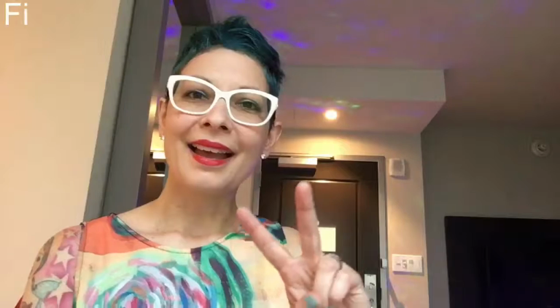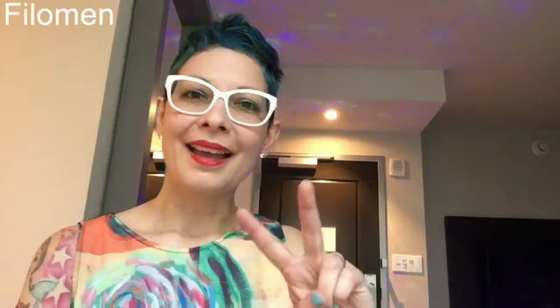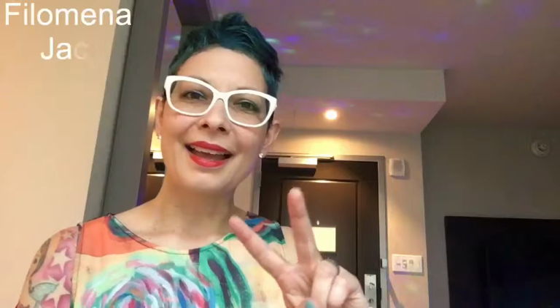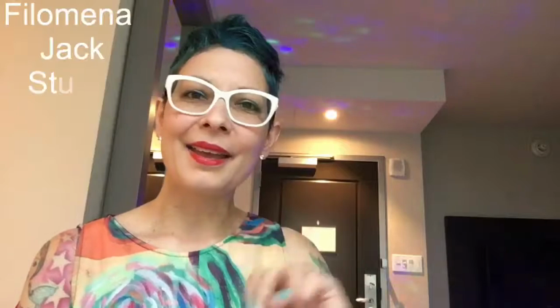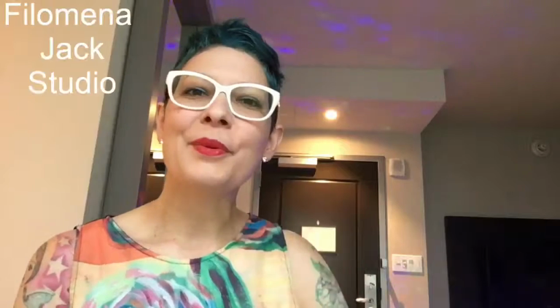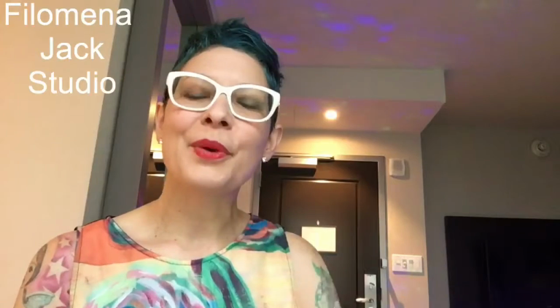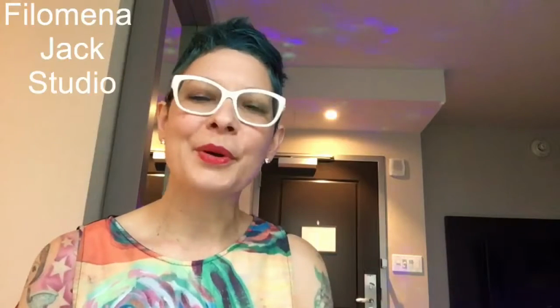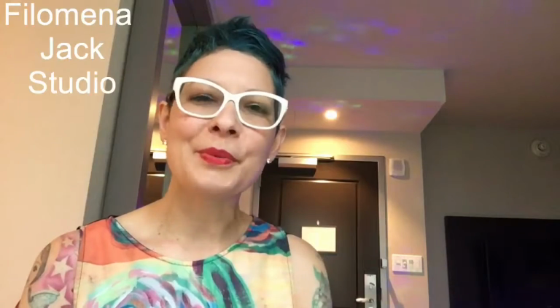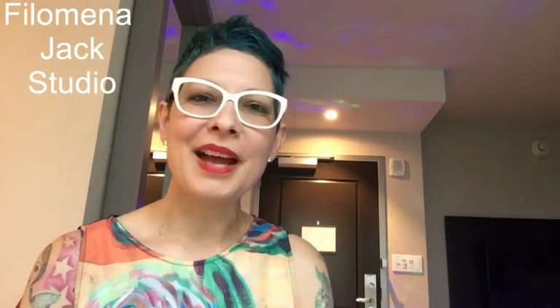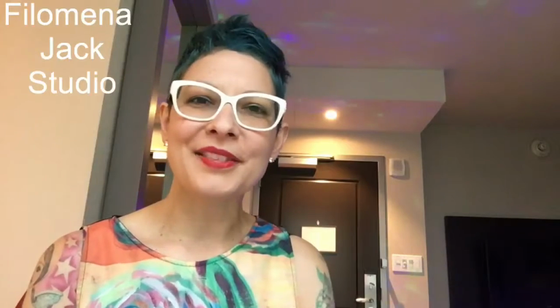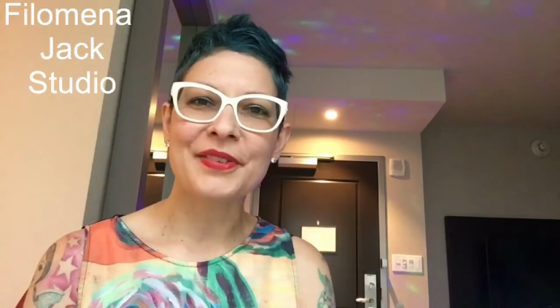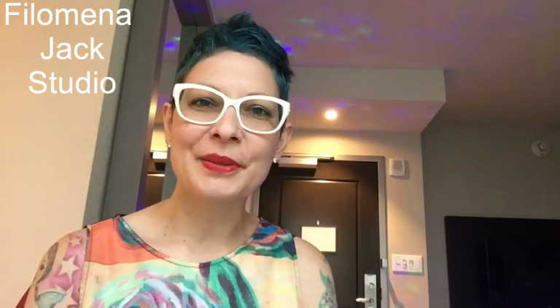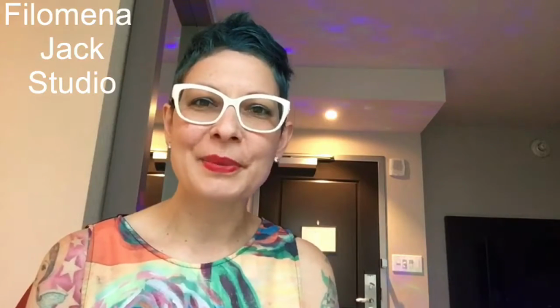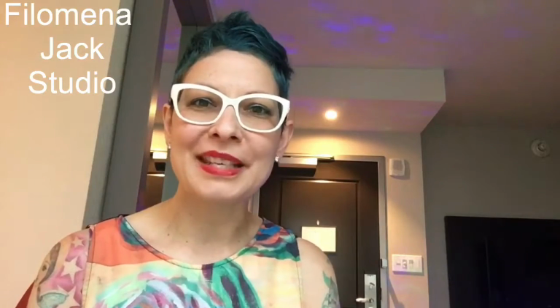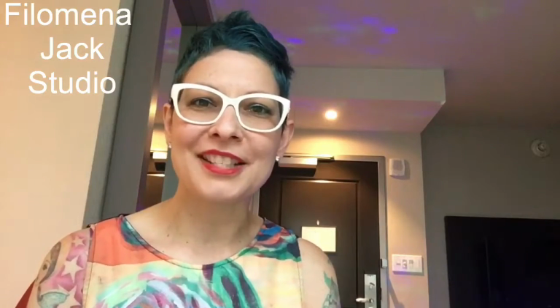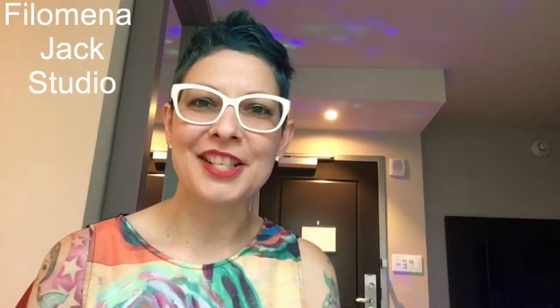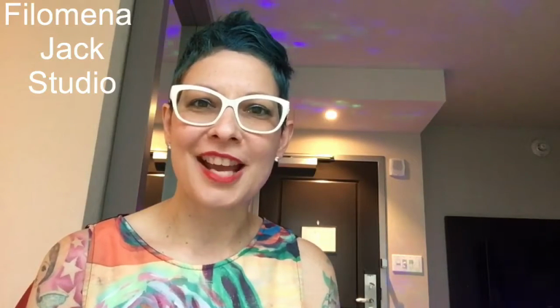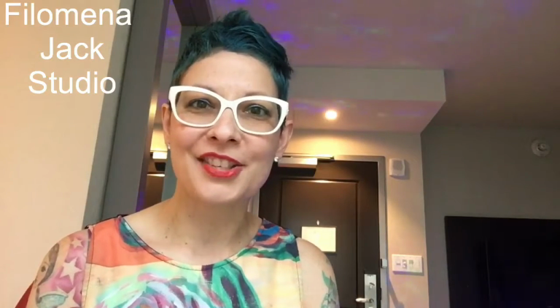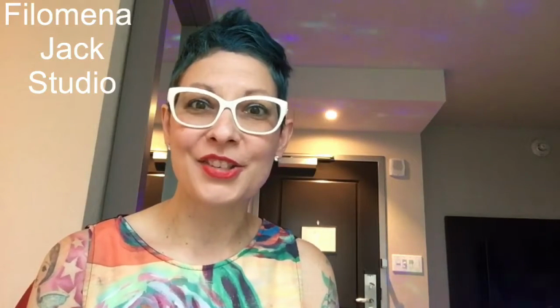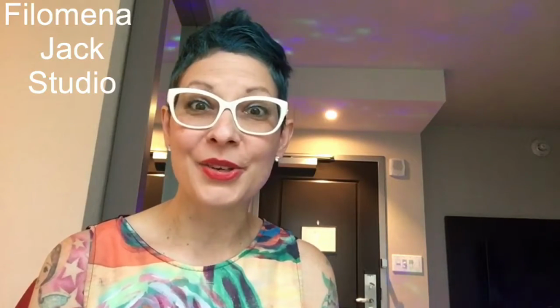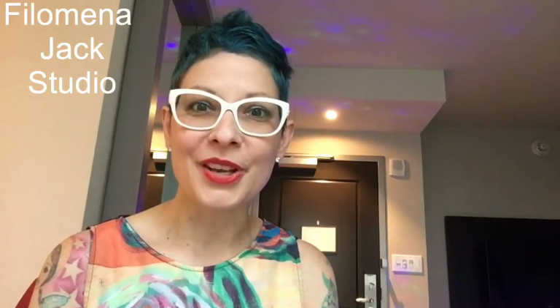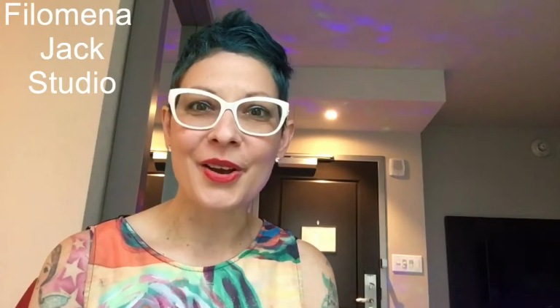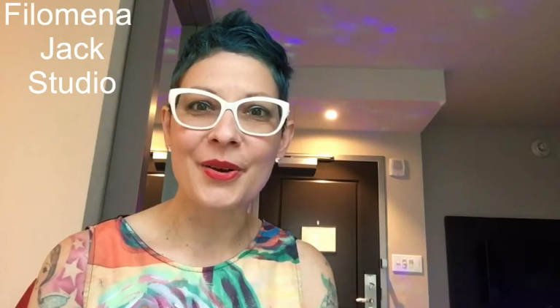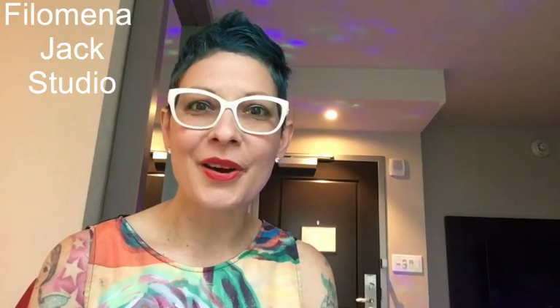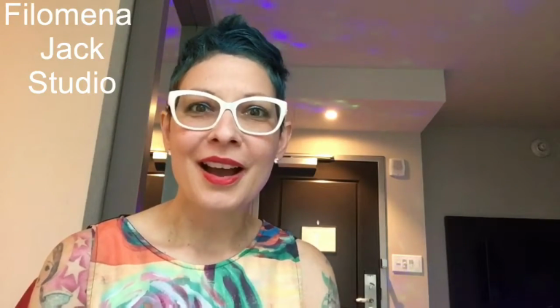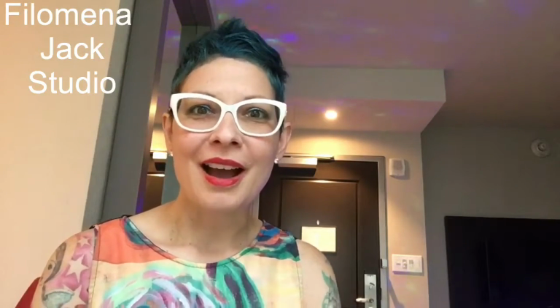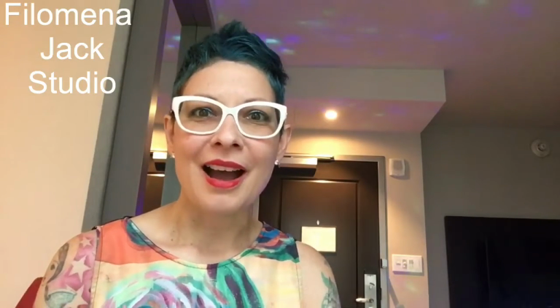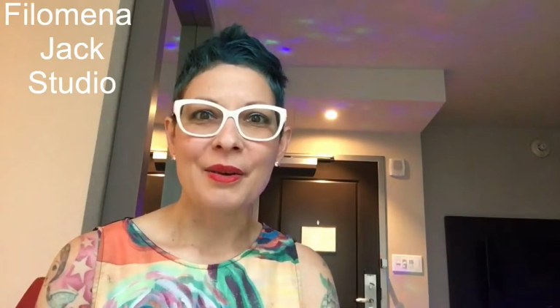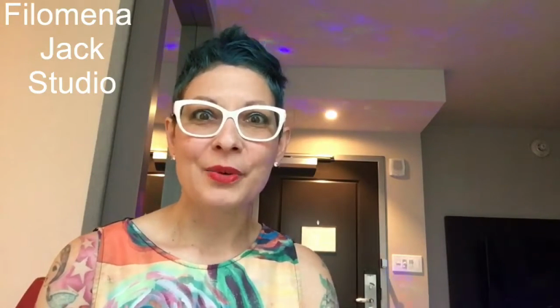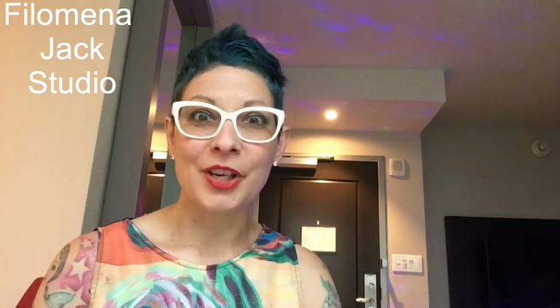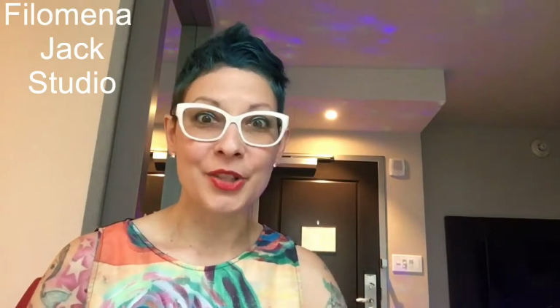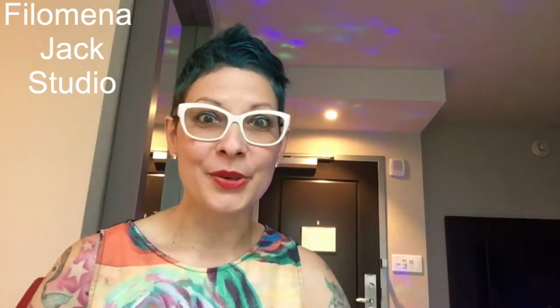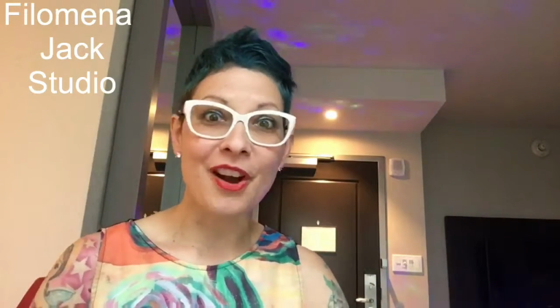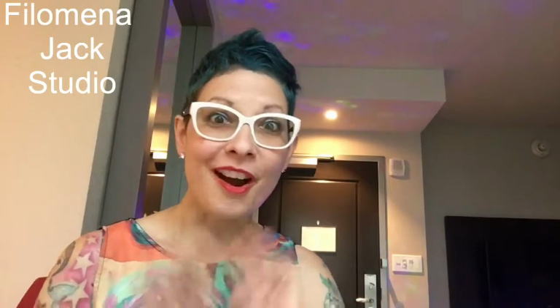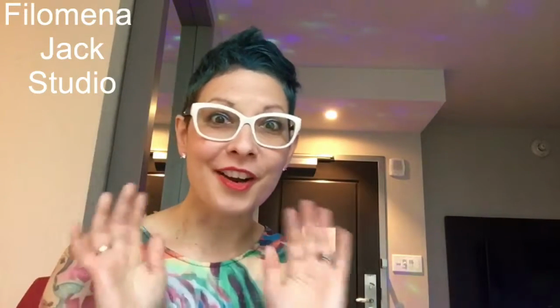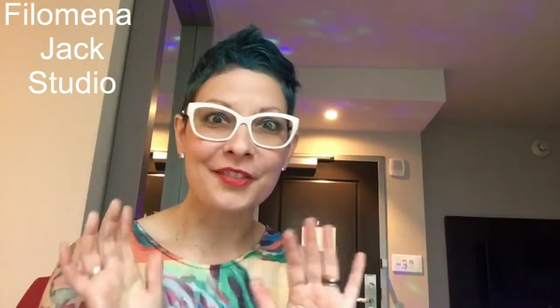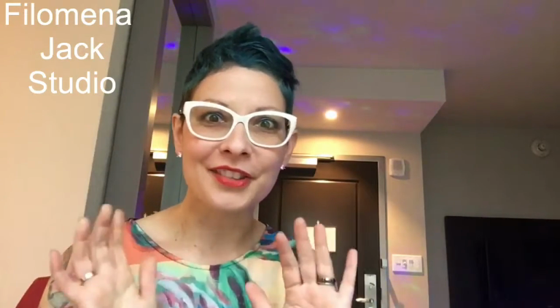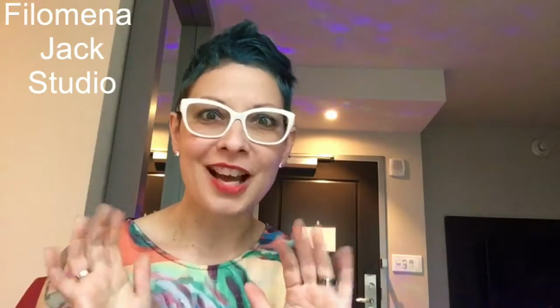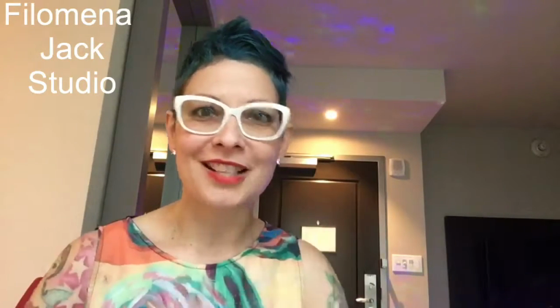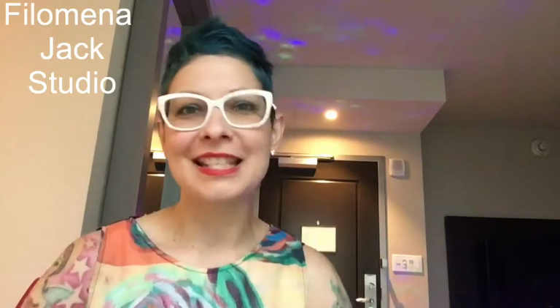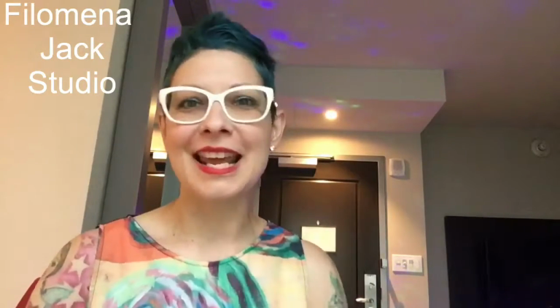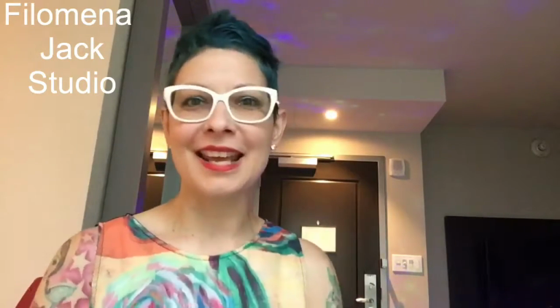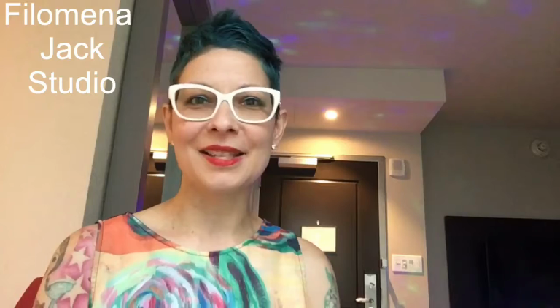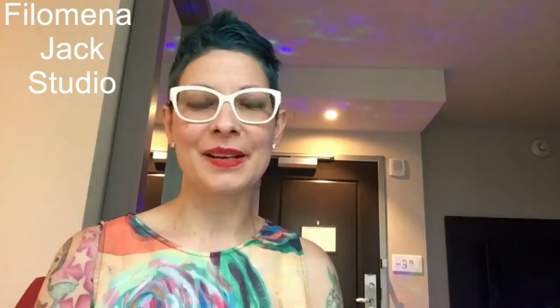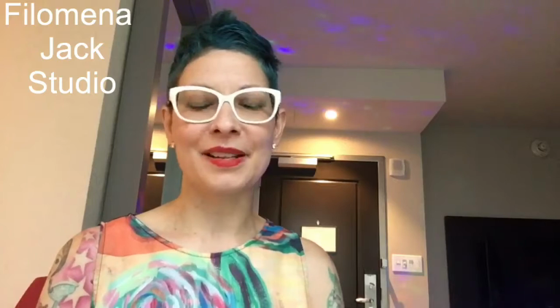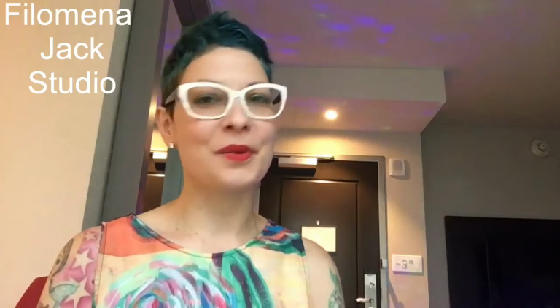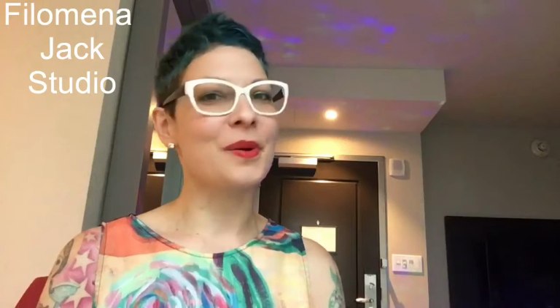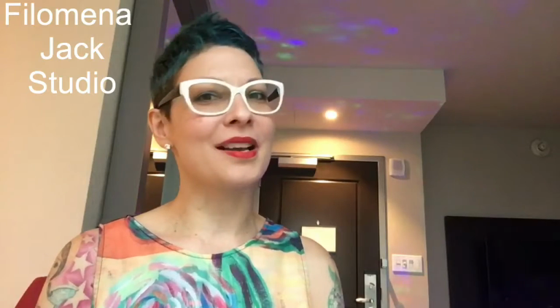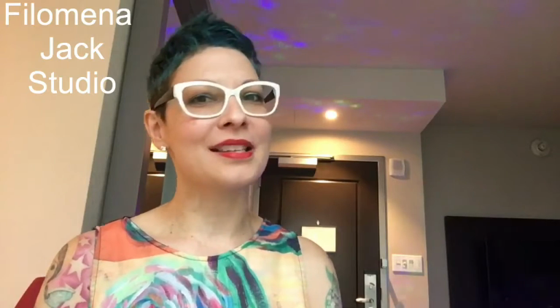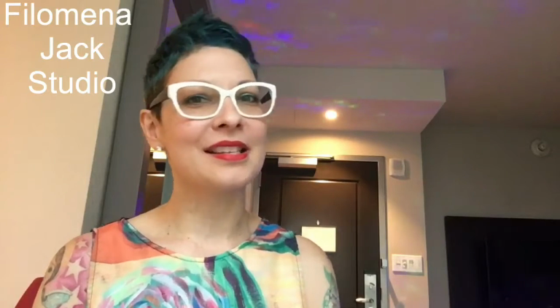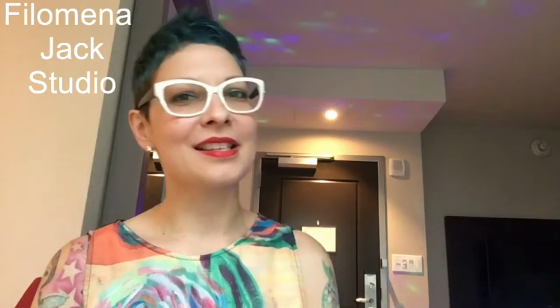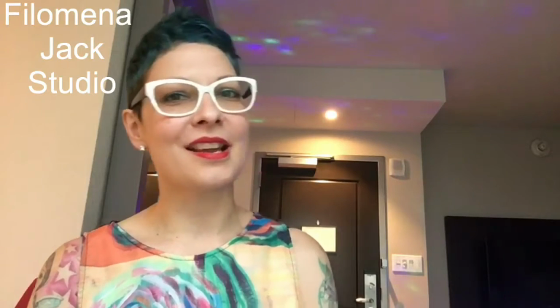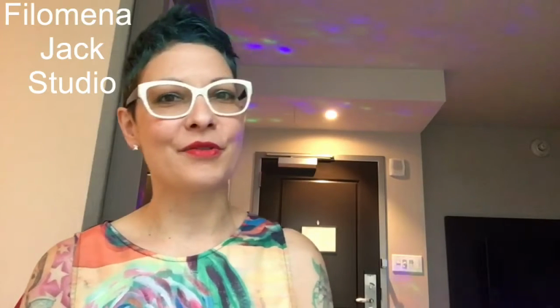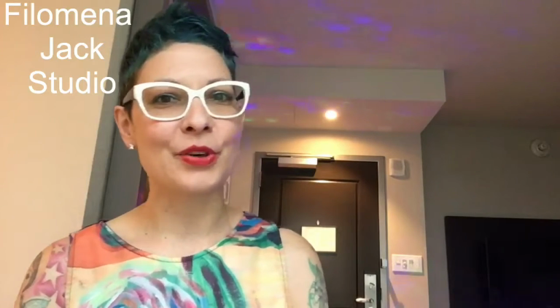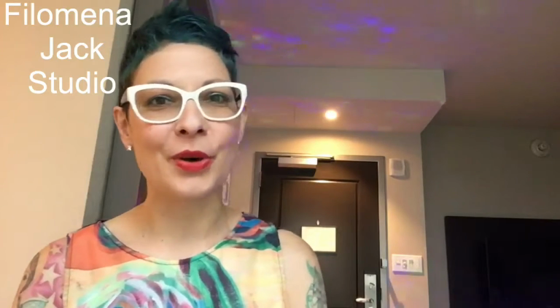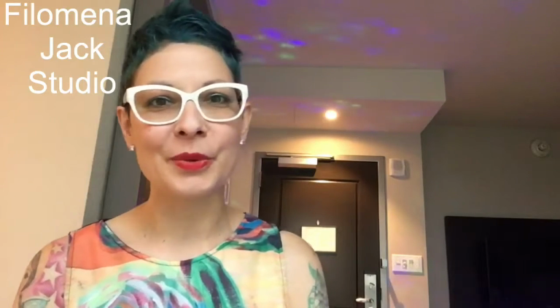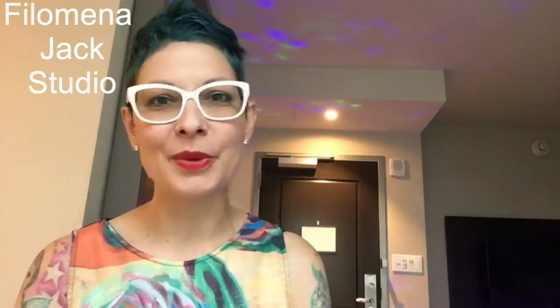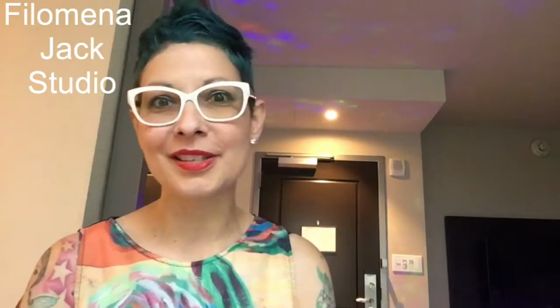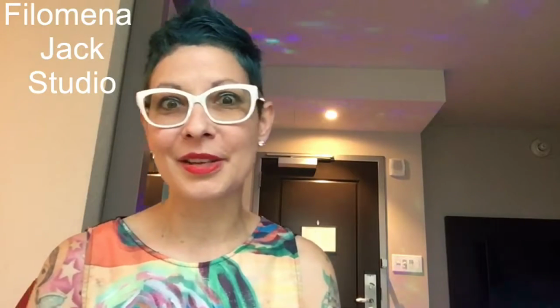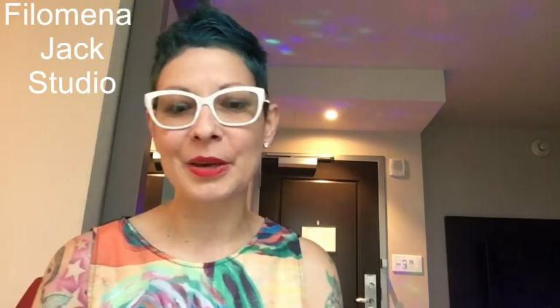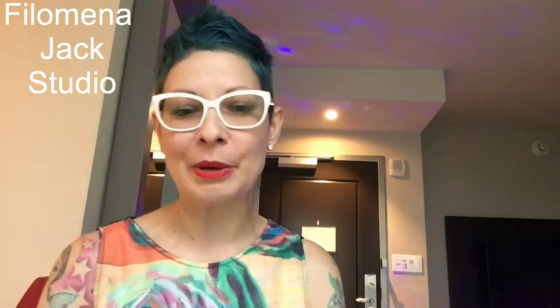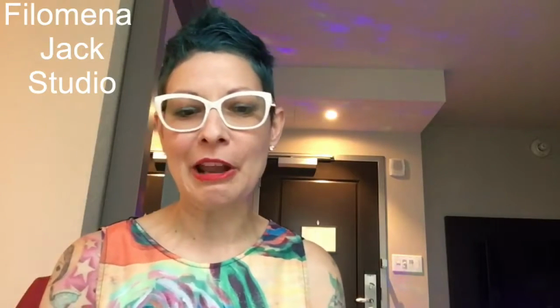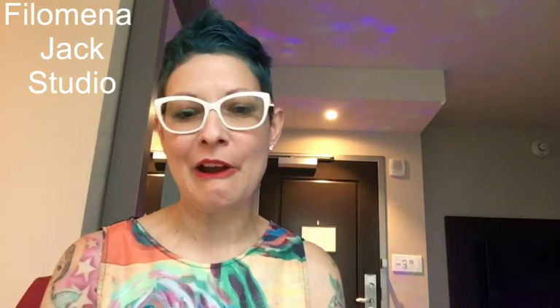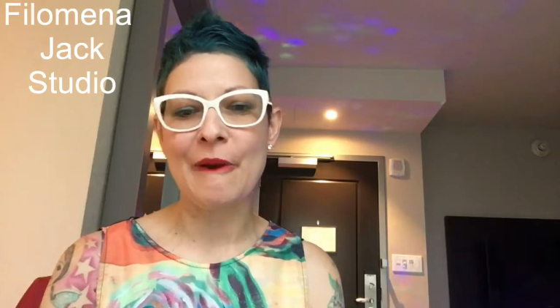Hey, welcome back to Philomena Jack's studio. We're going to do an art vlog today. It's been a little while since I've recorded one, so here we go.